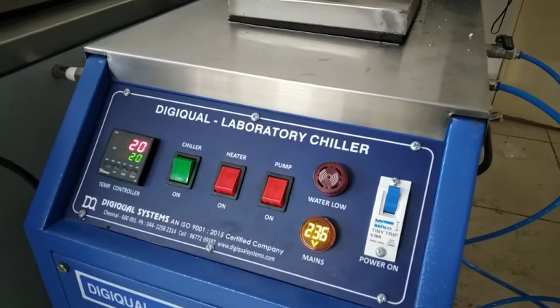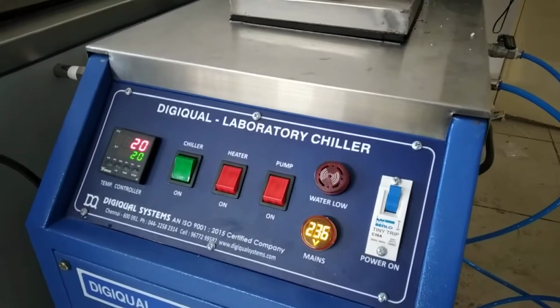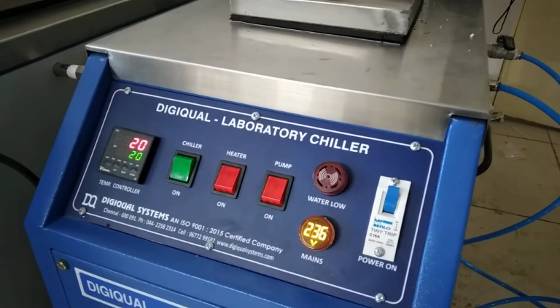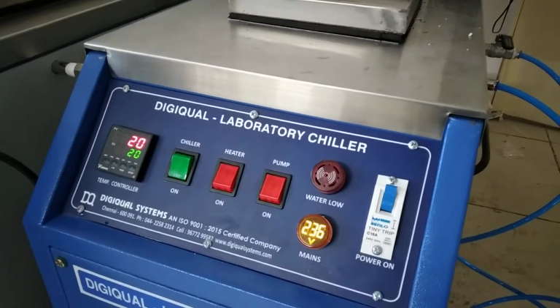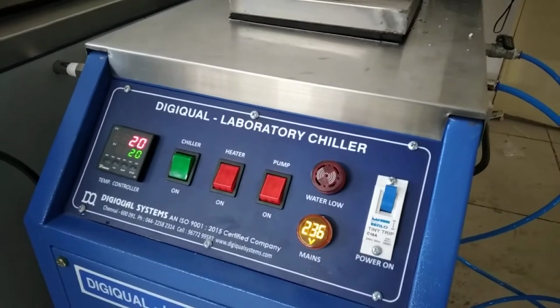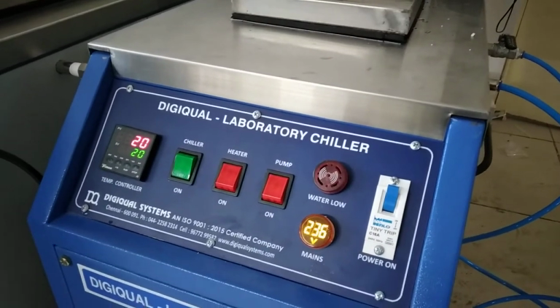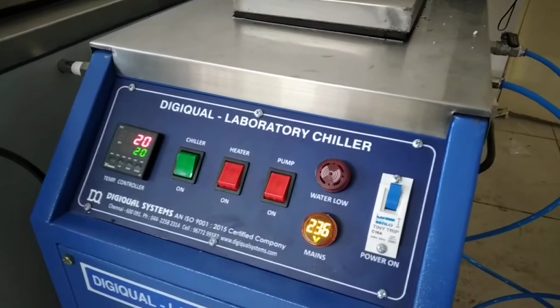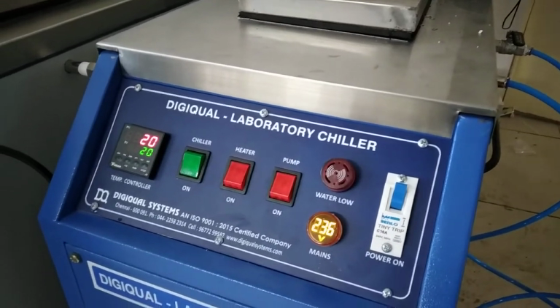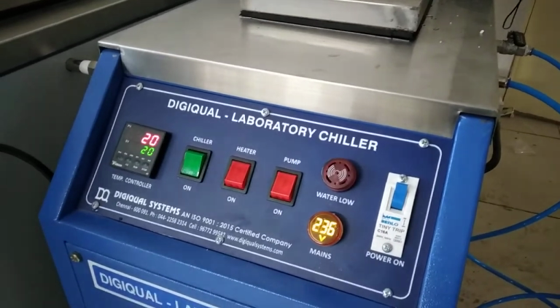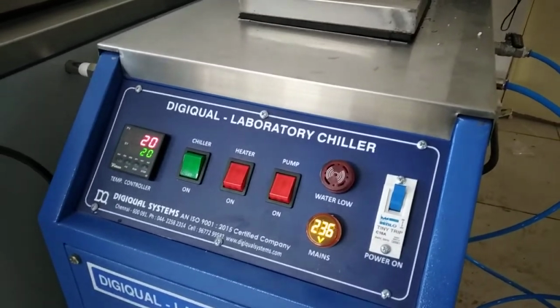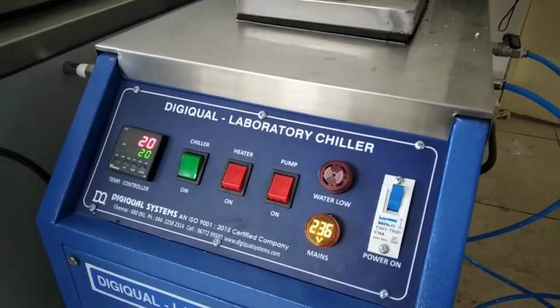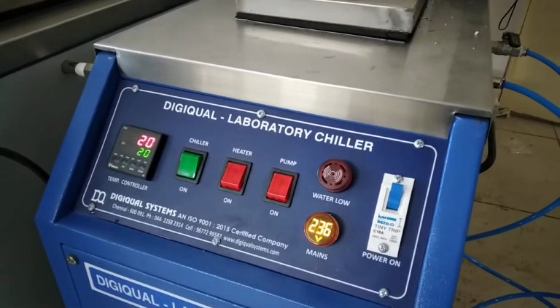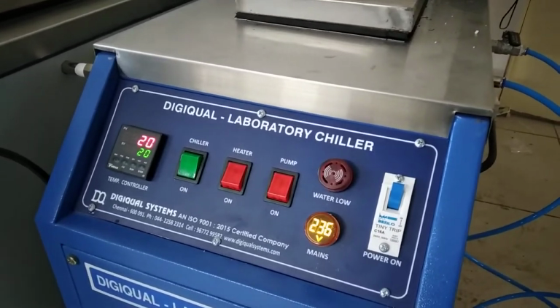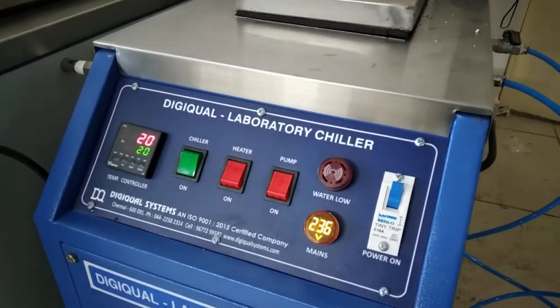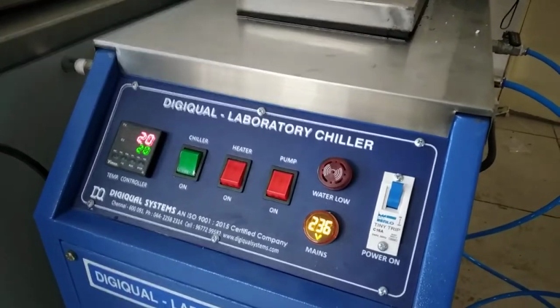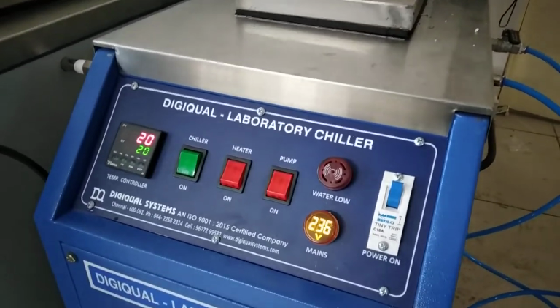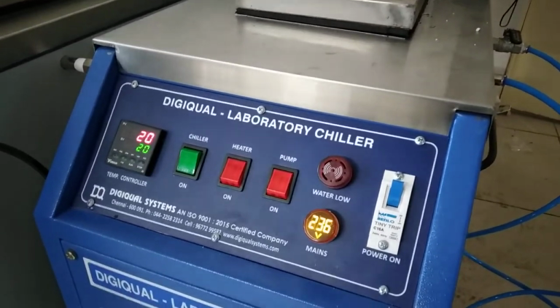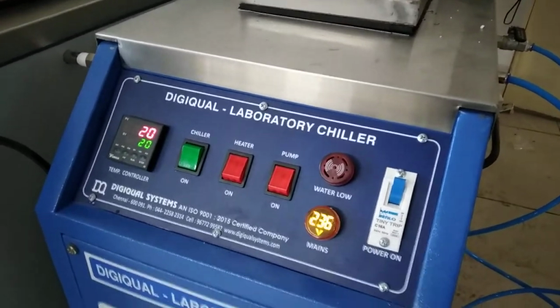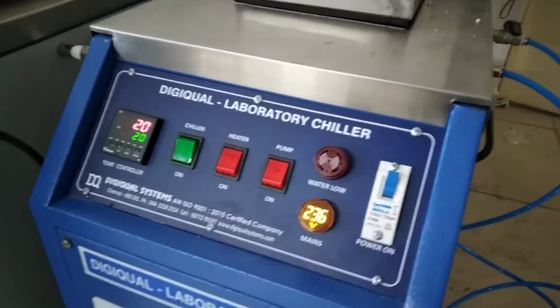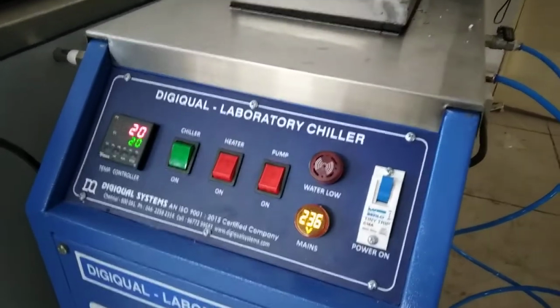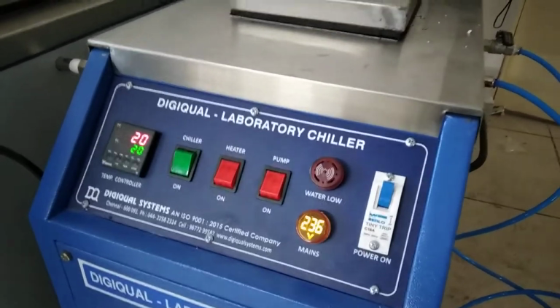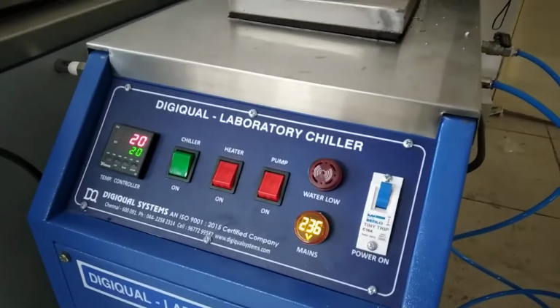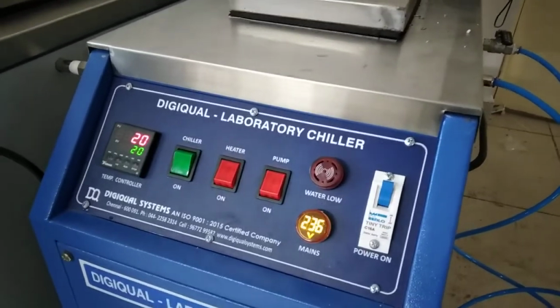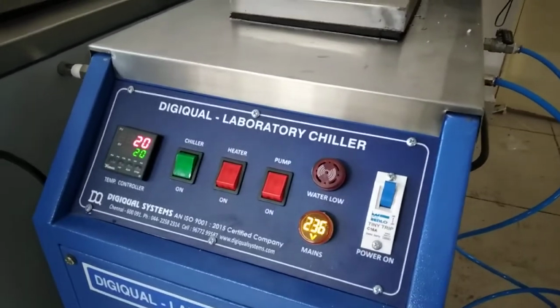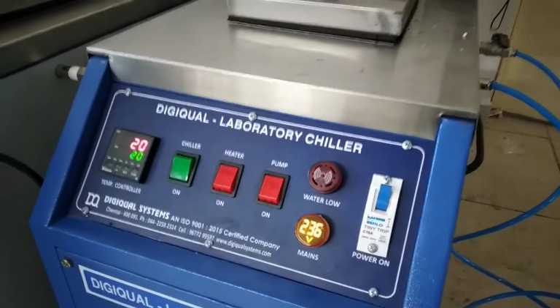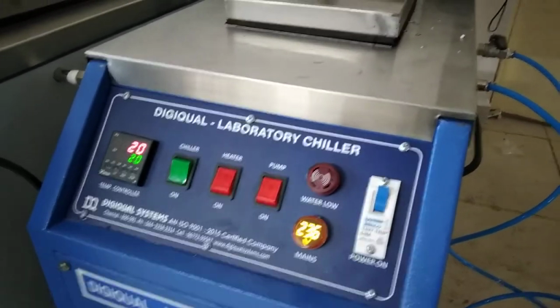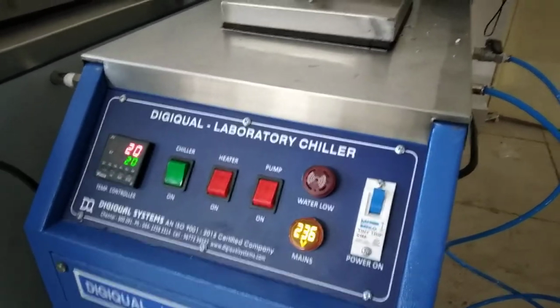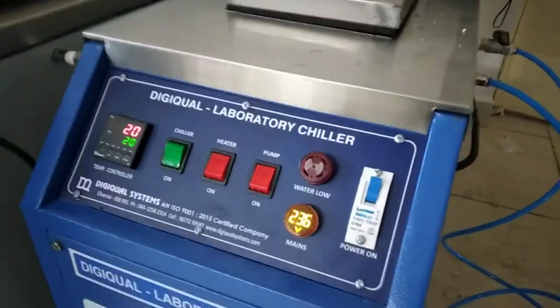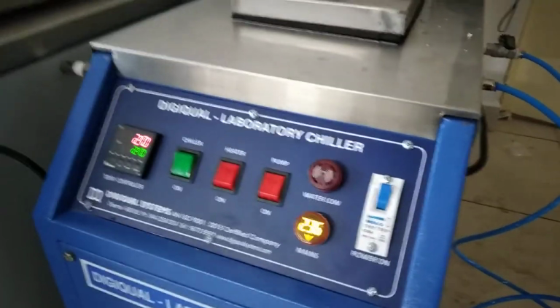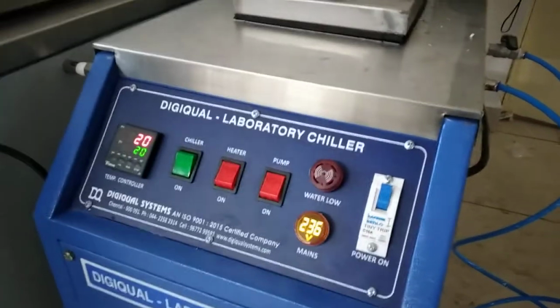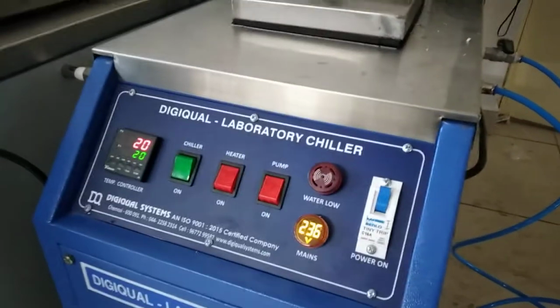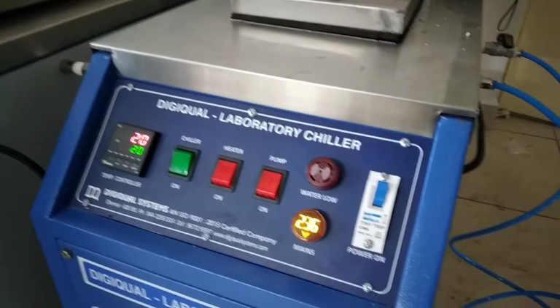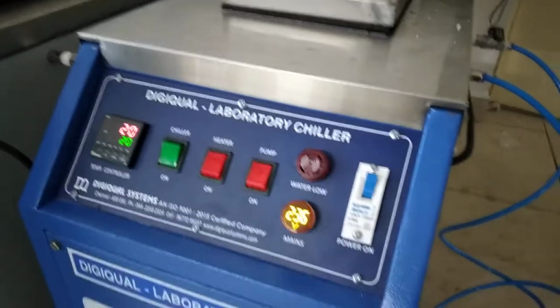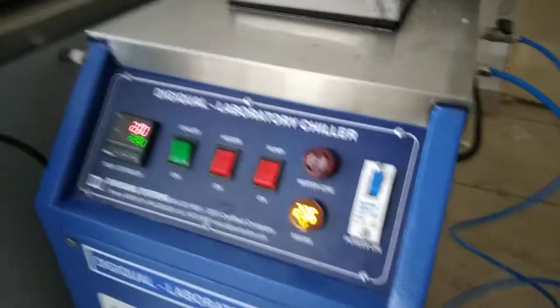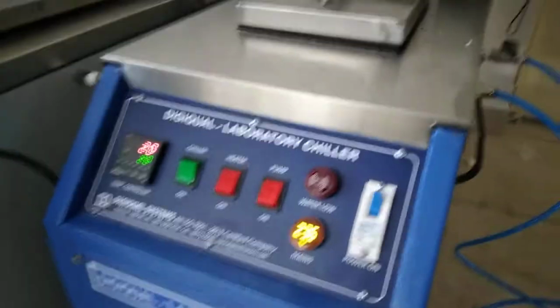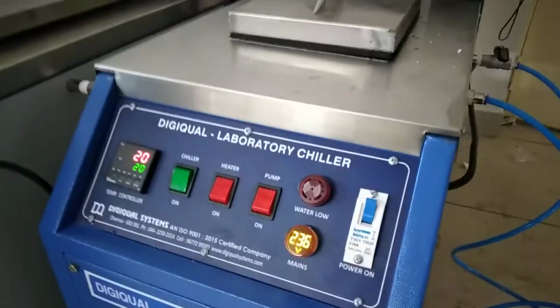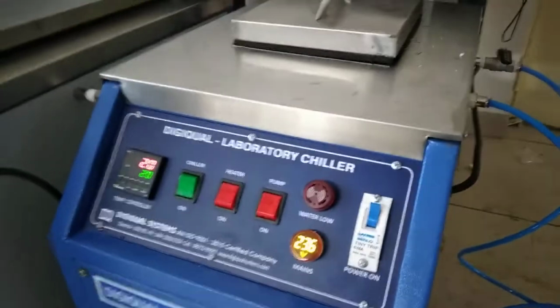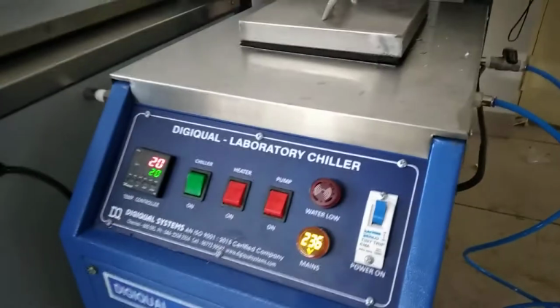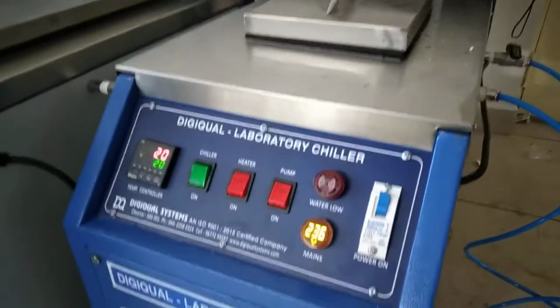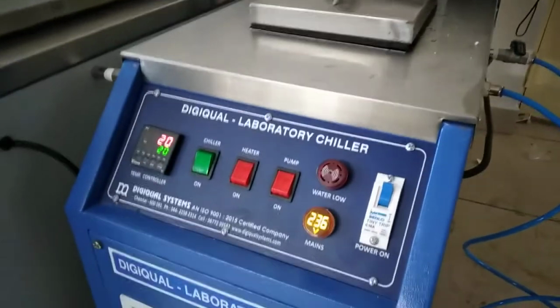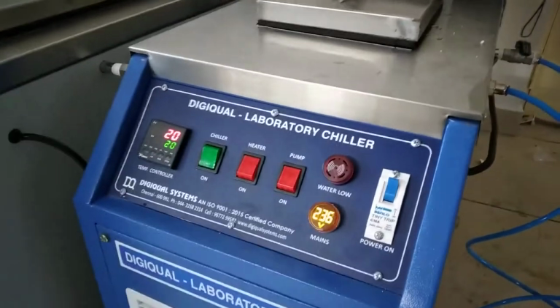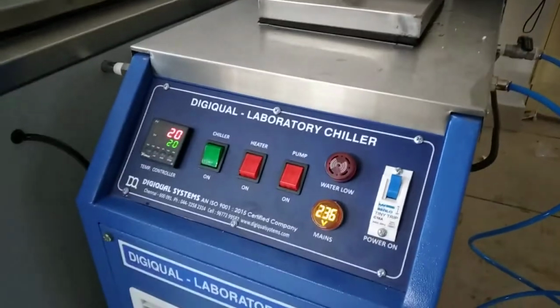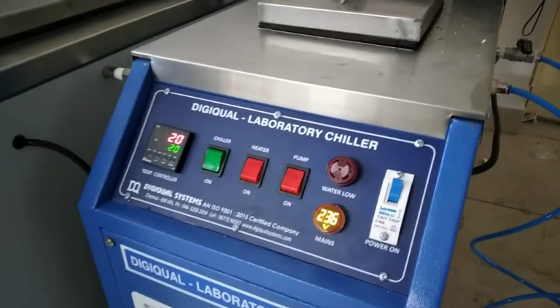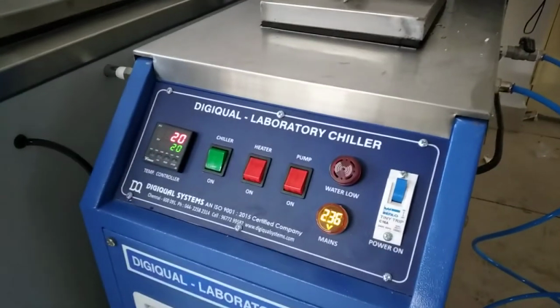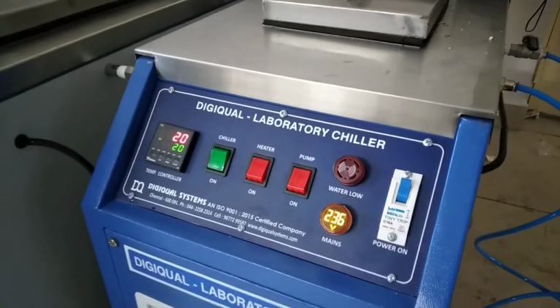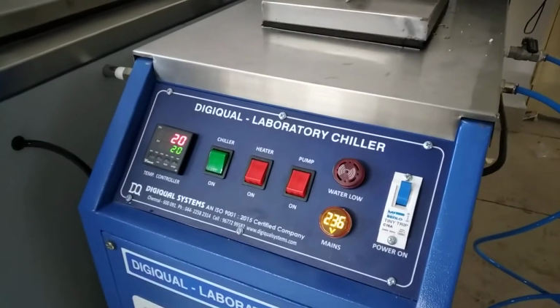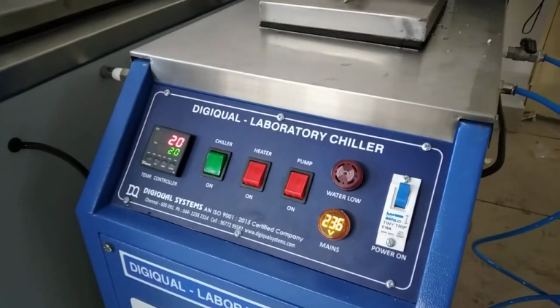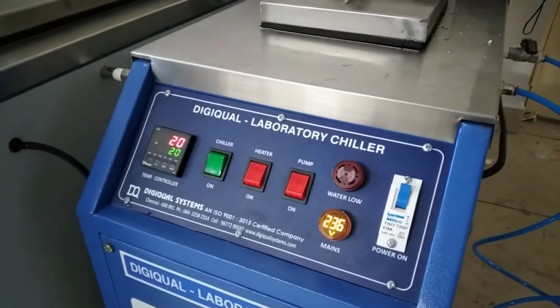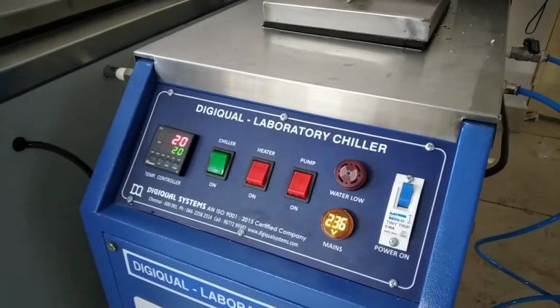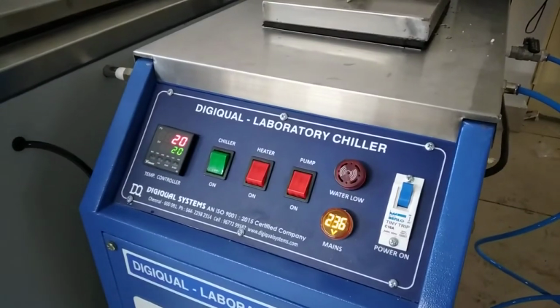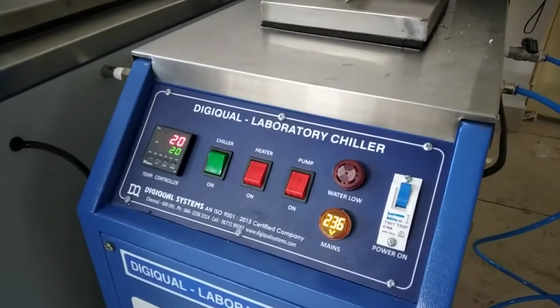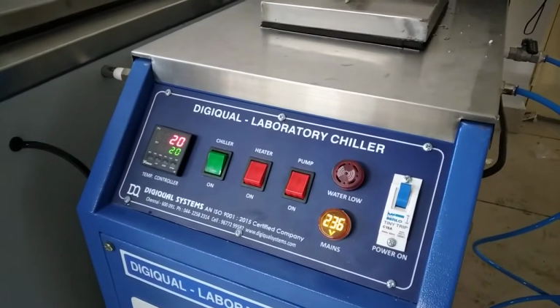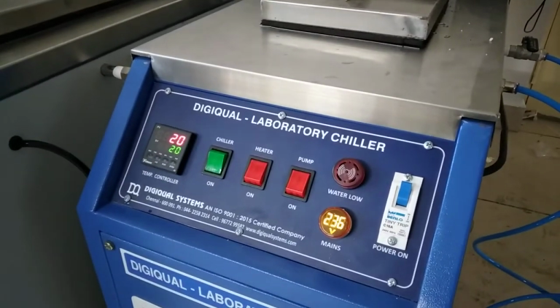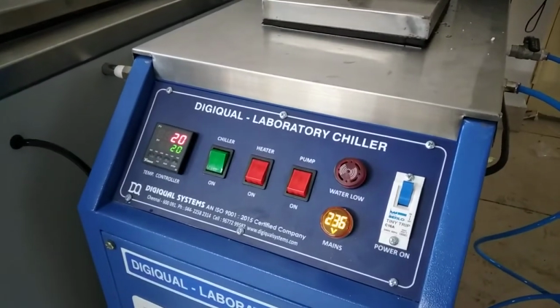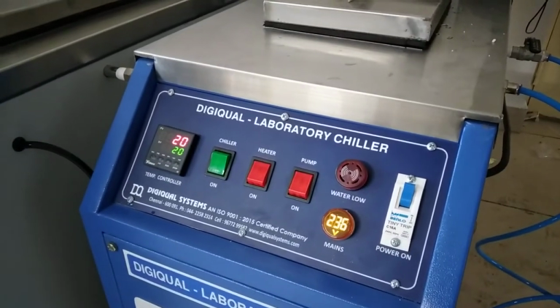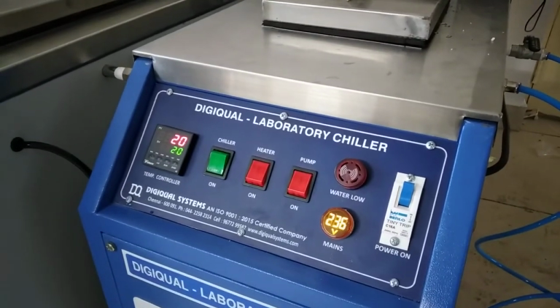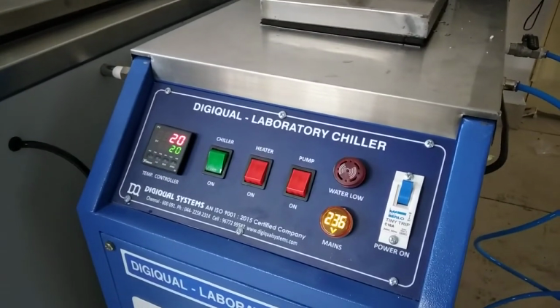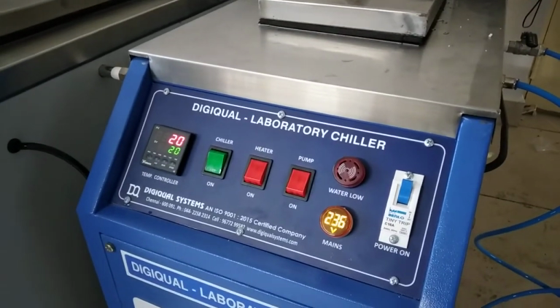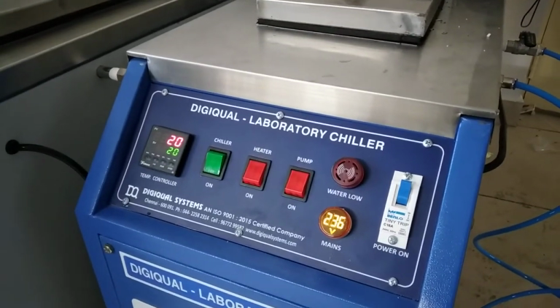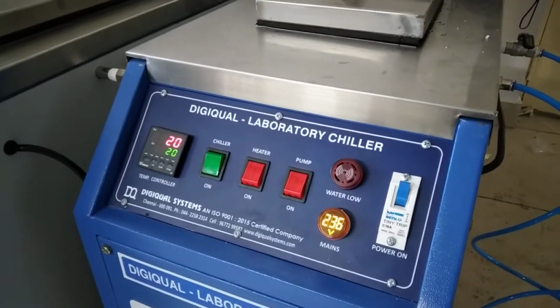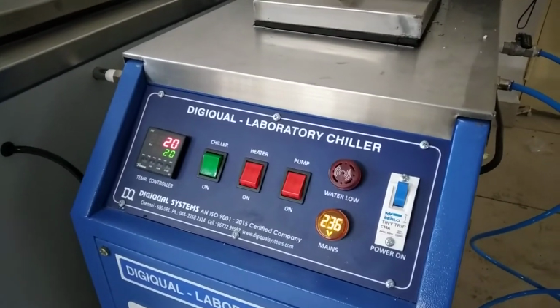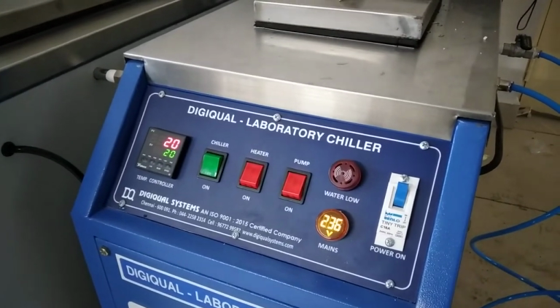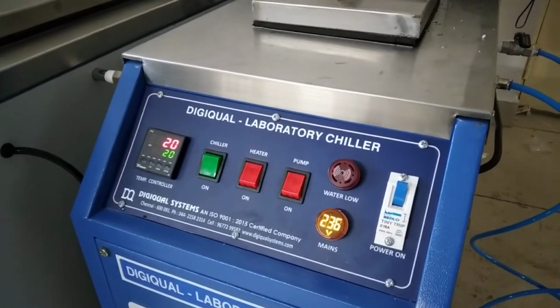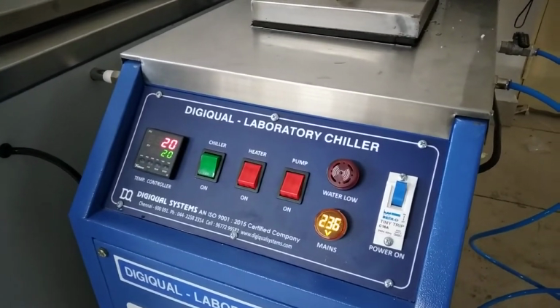Hi, welcome to DigiQual page. Today we are going to see about the laboratory chiller, laboratory recirculating chiller.